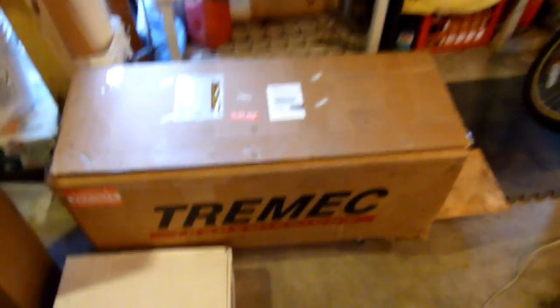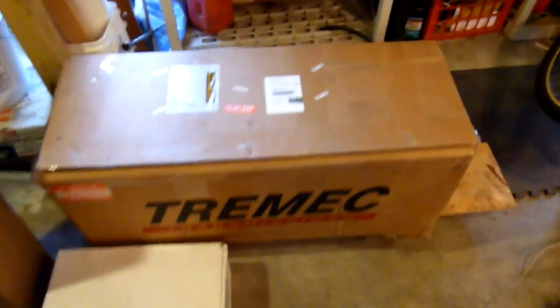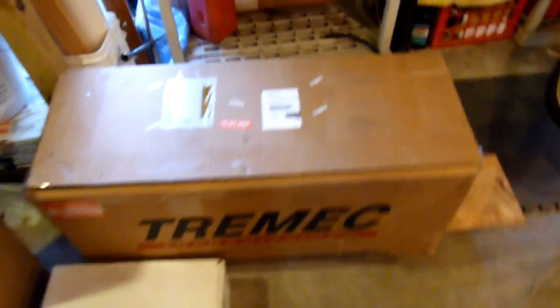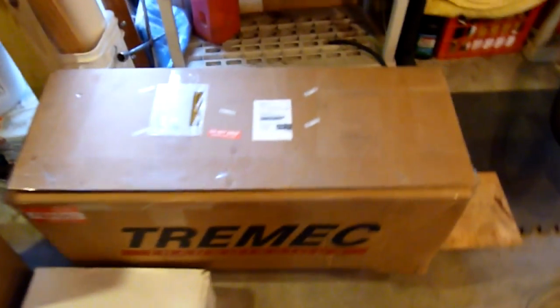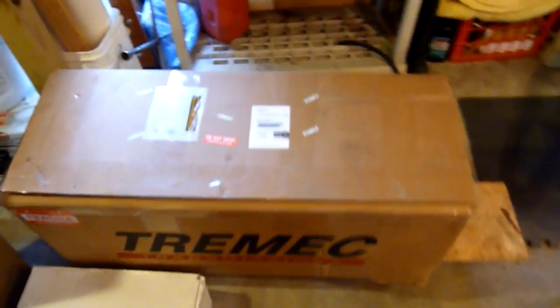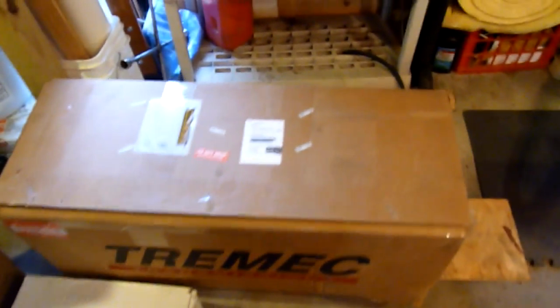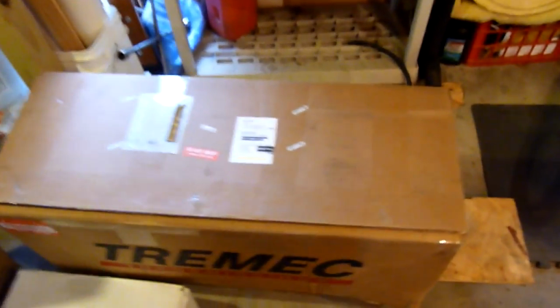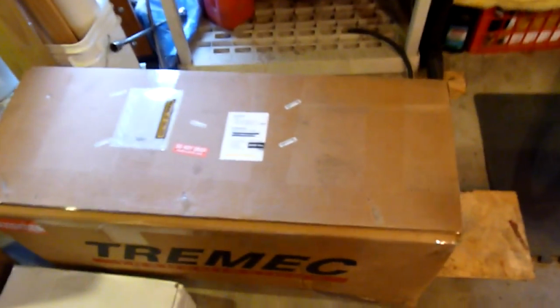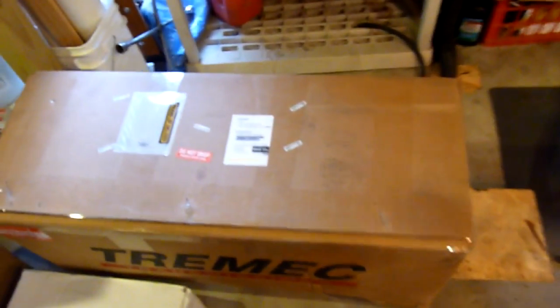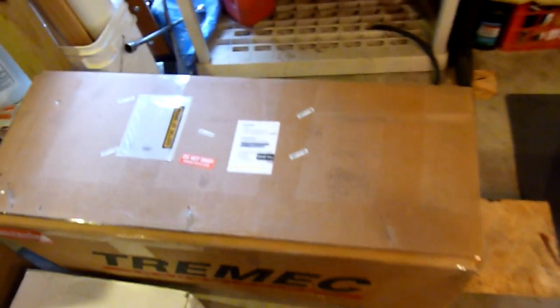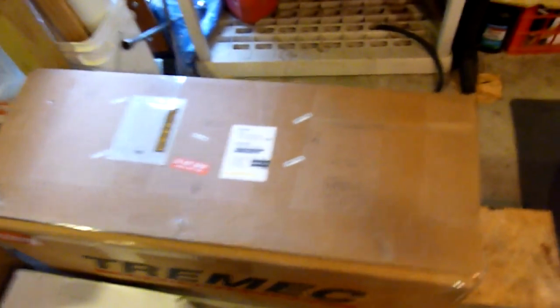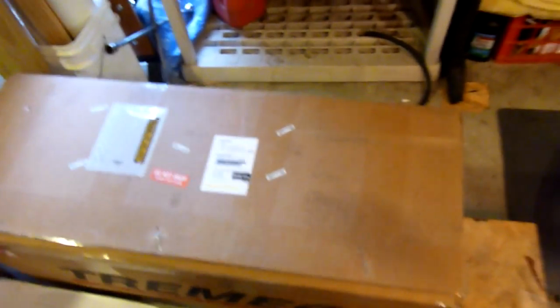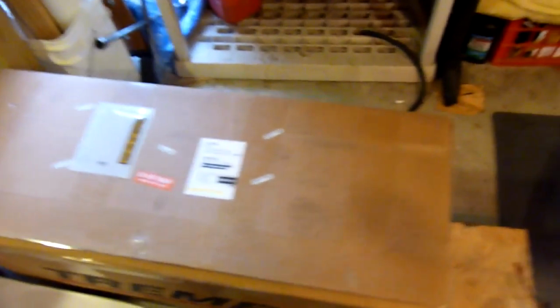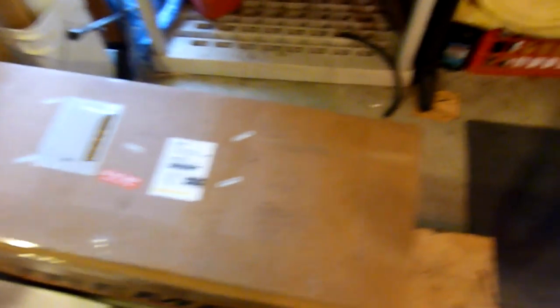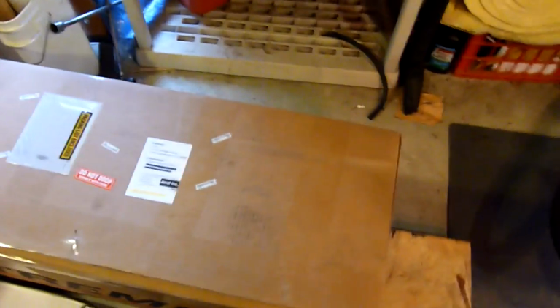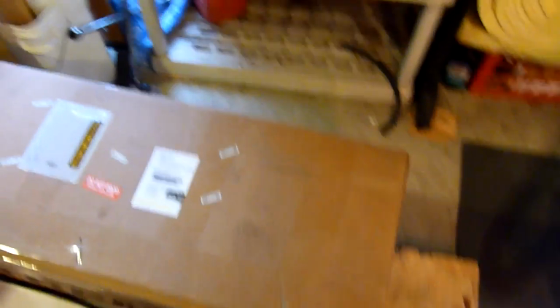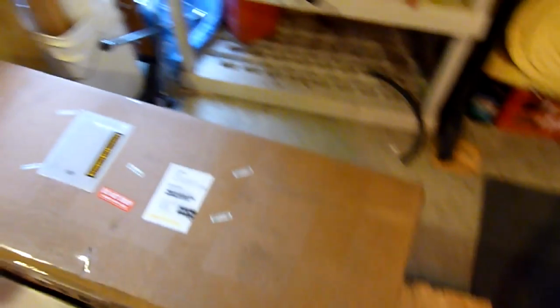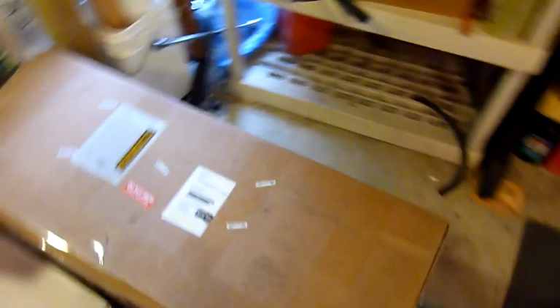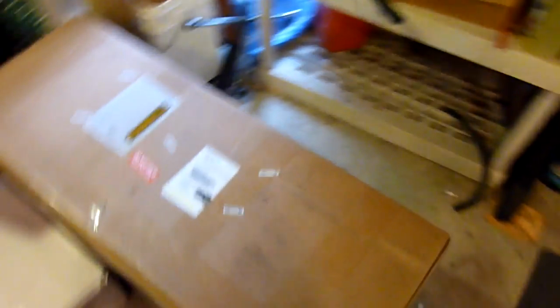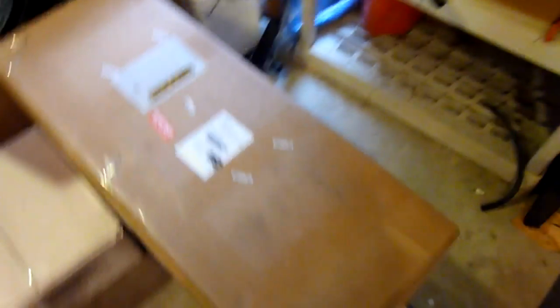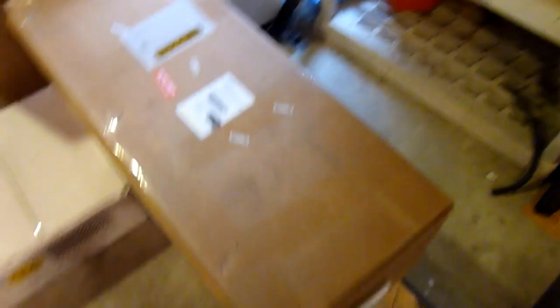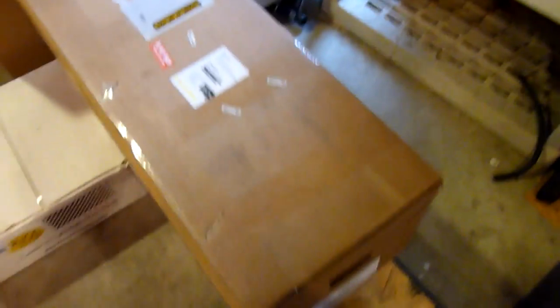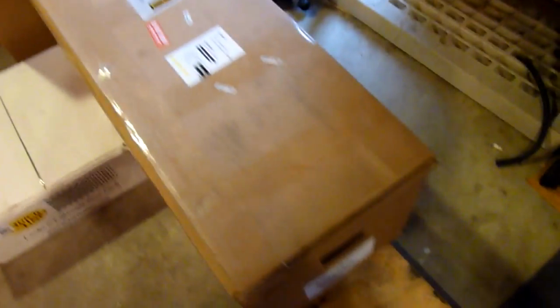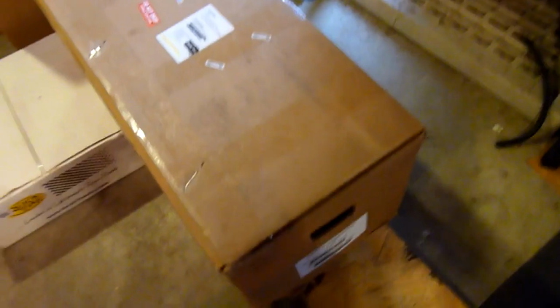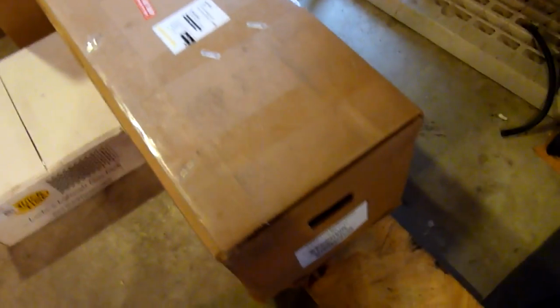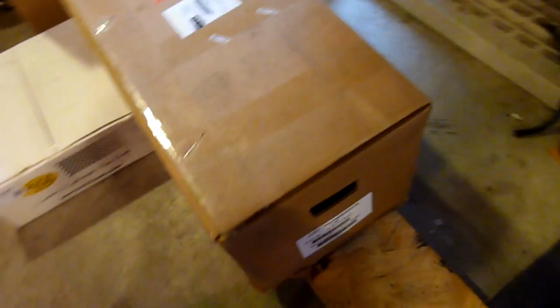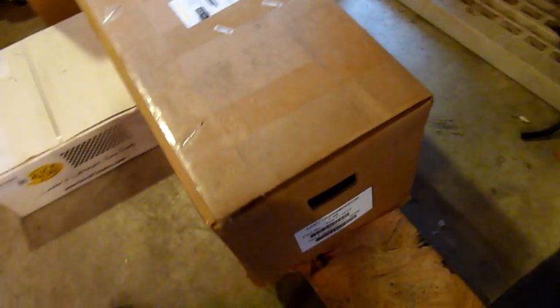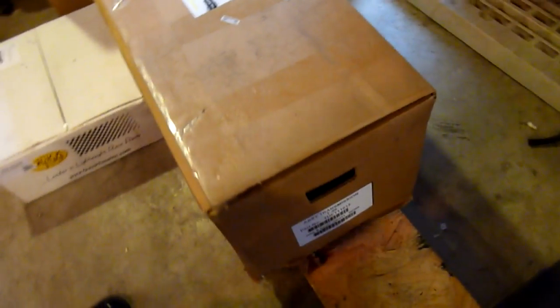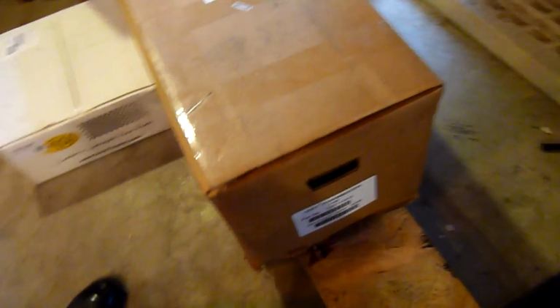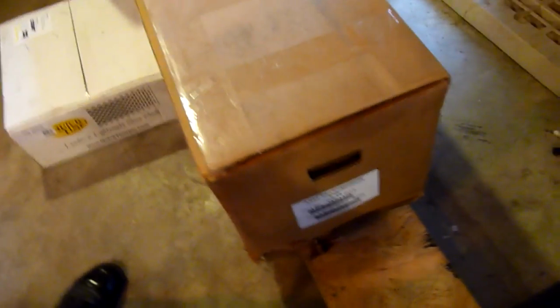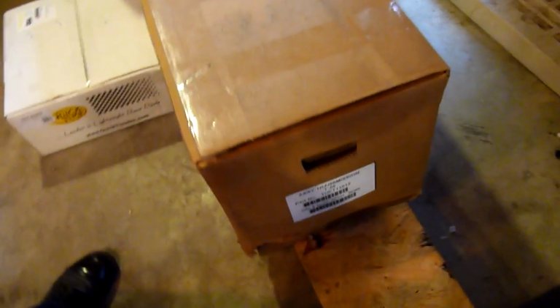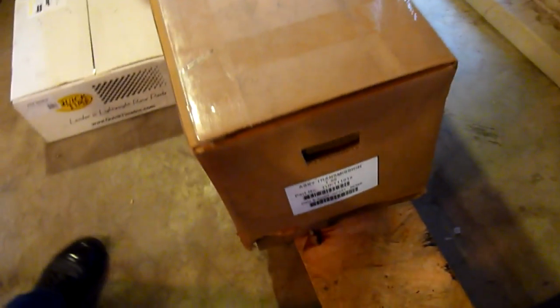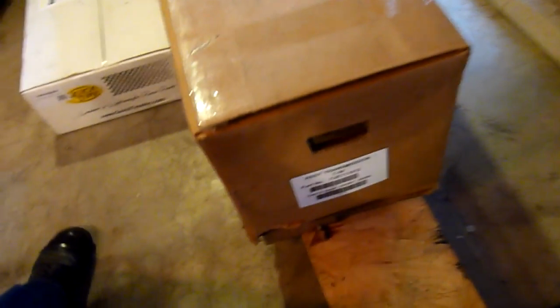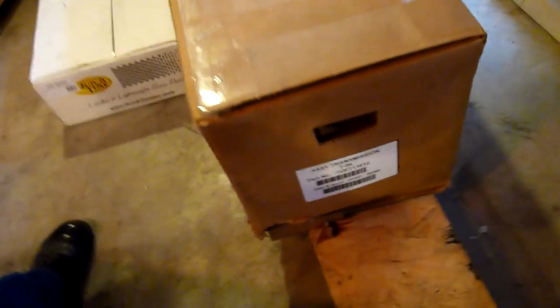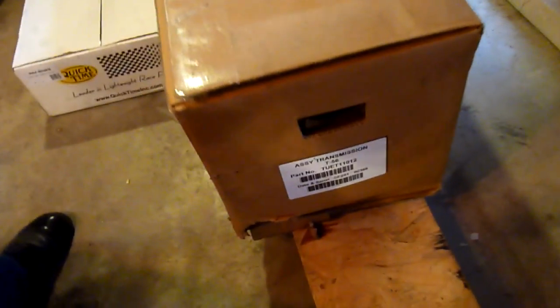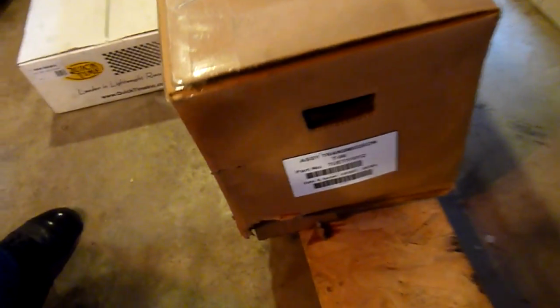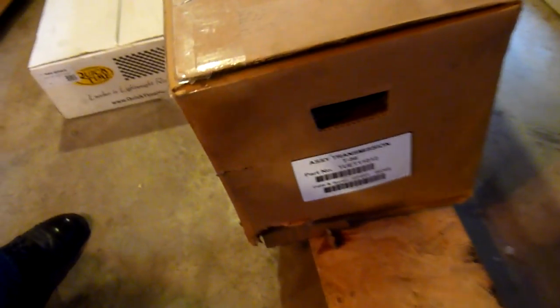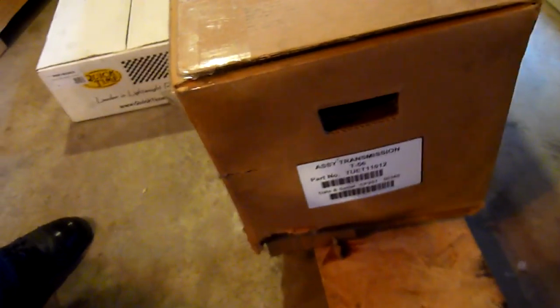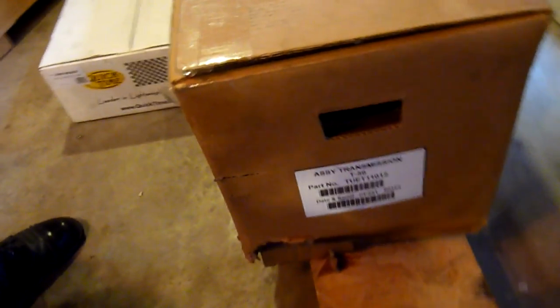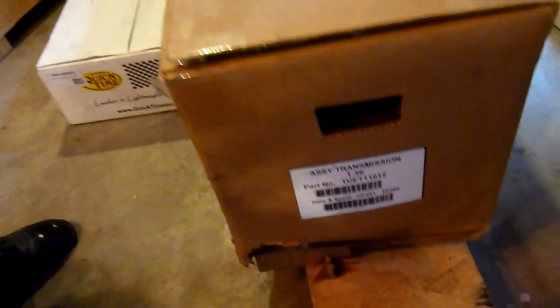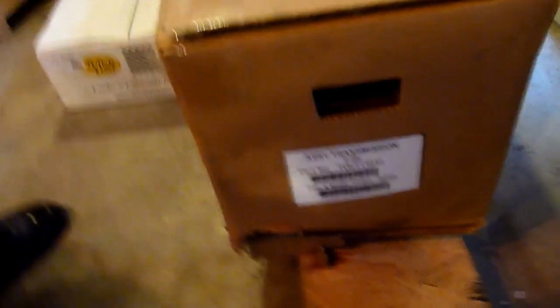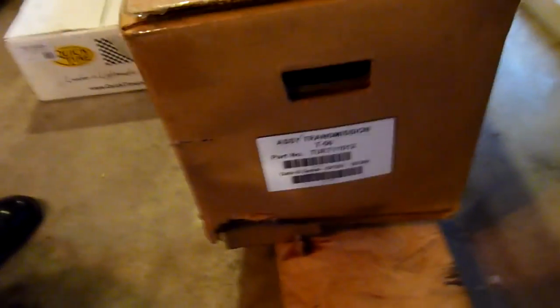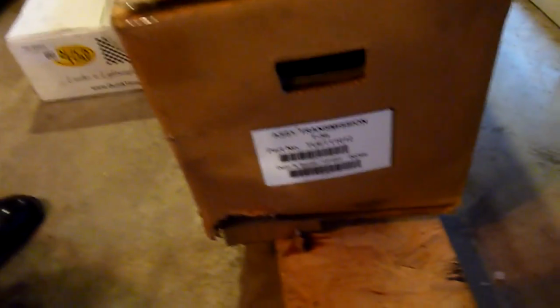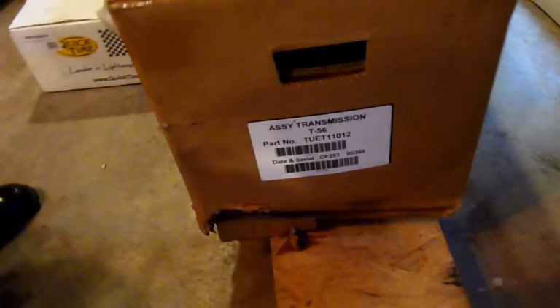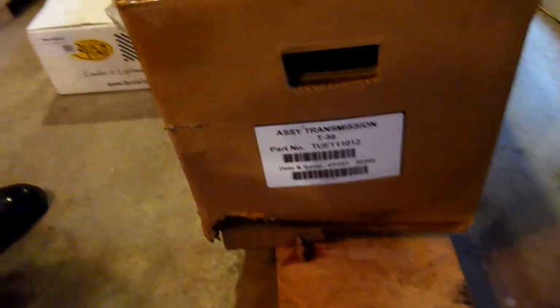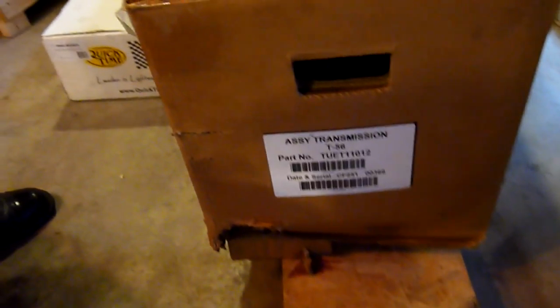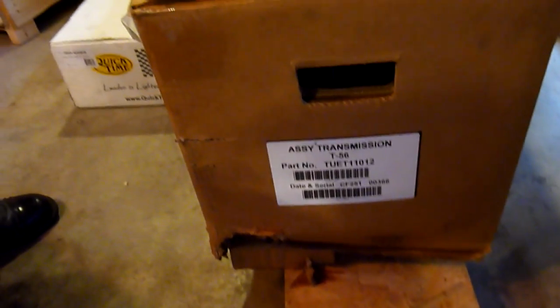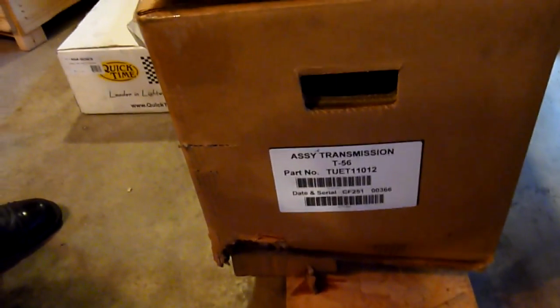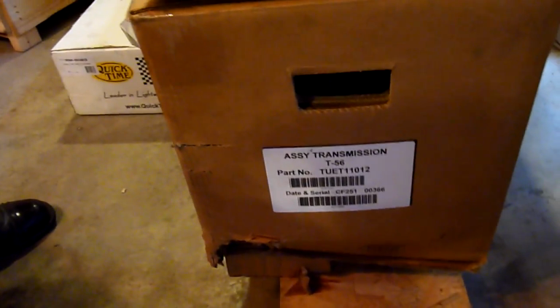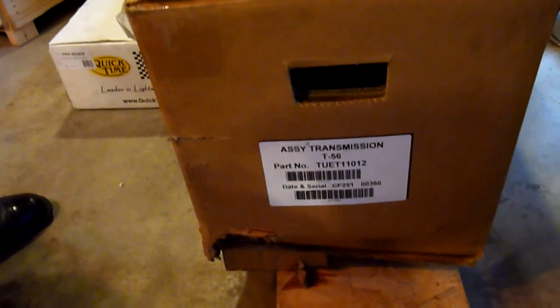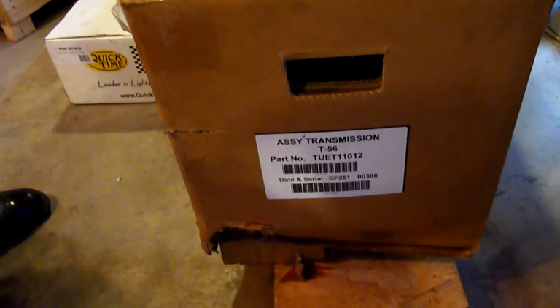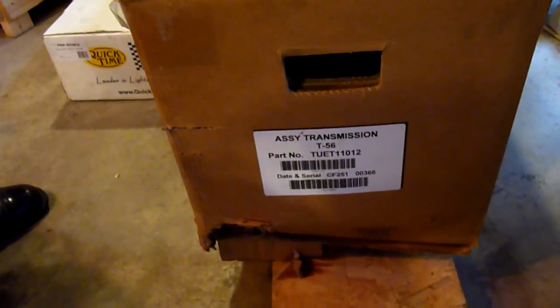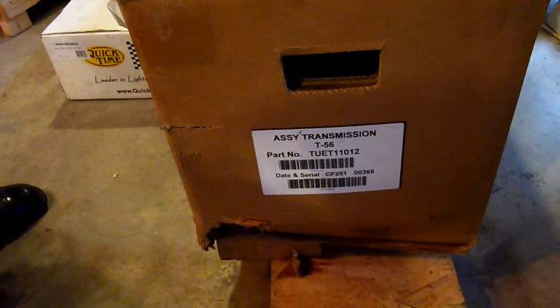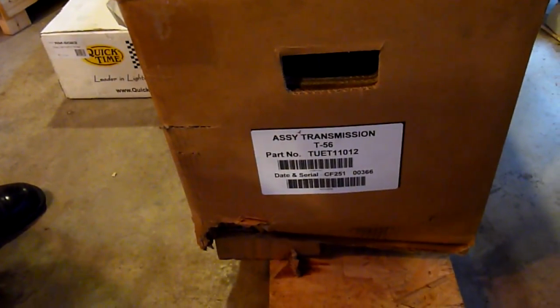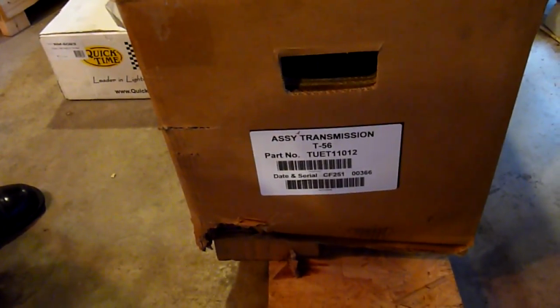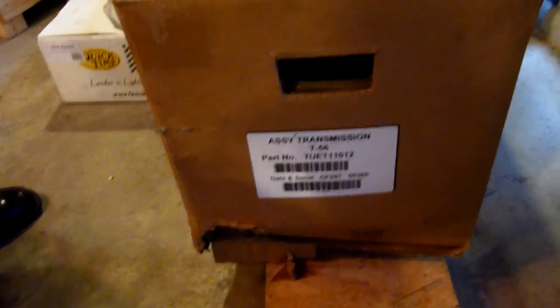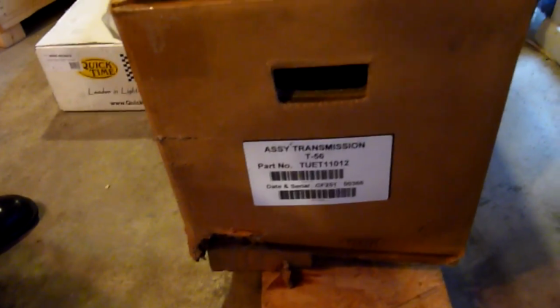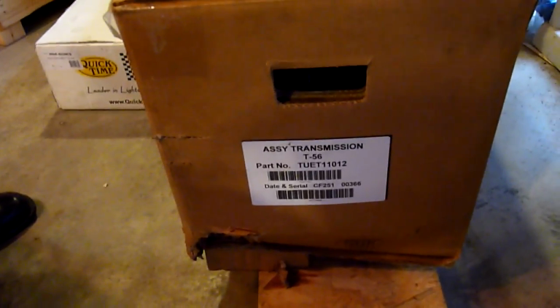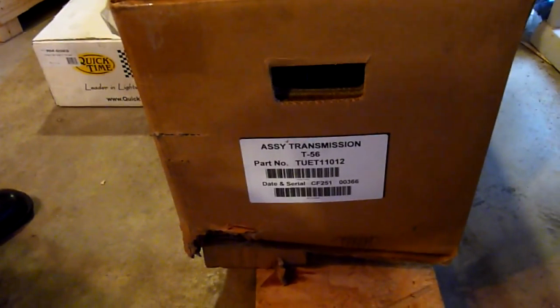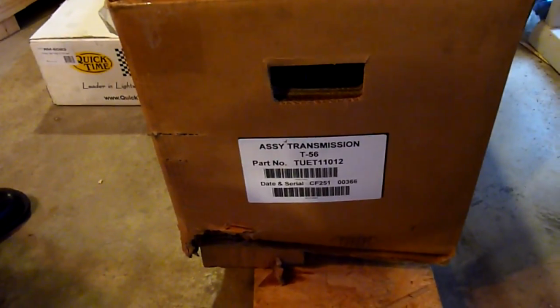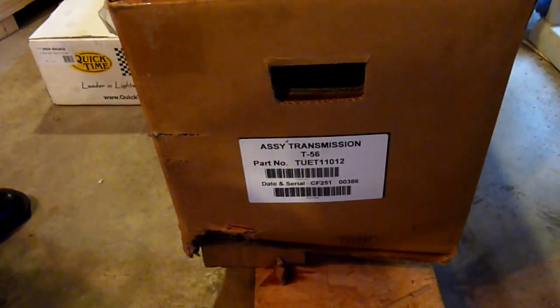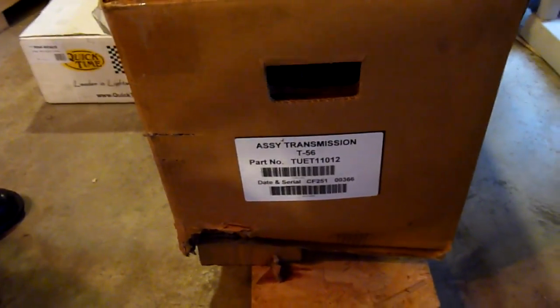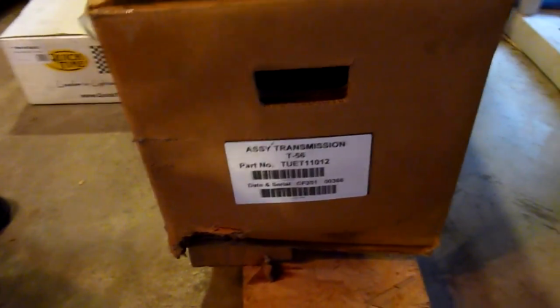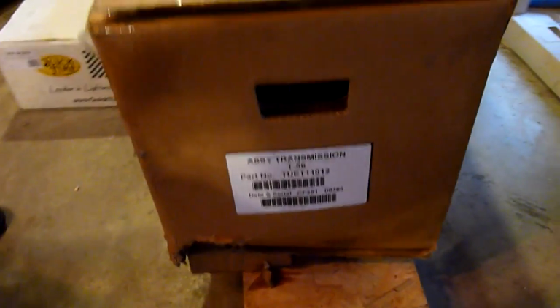First of all, we have the transmission itself. It comes in this sturdy box. This comes from Hurst, and there's the model number.